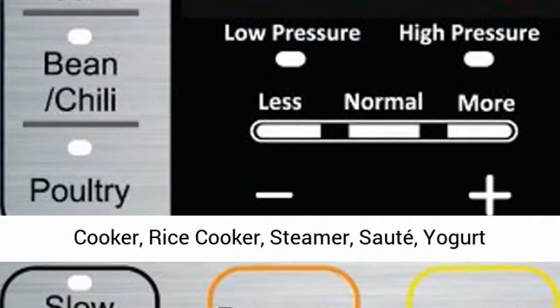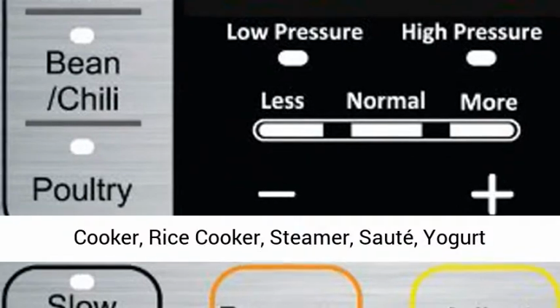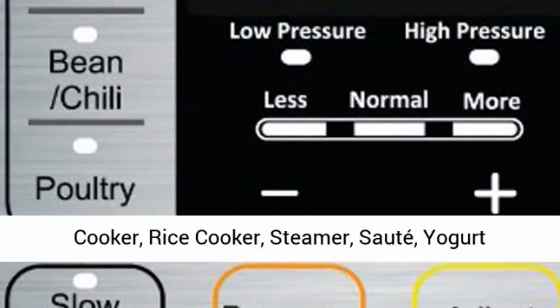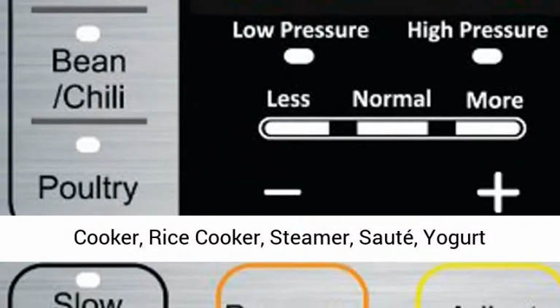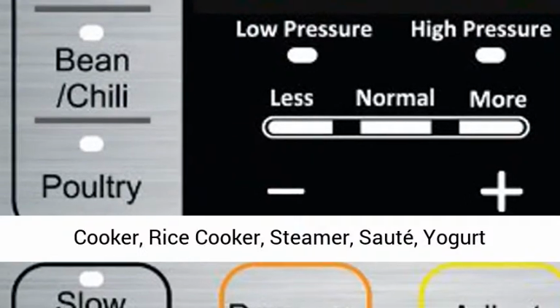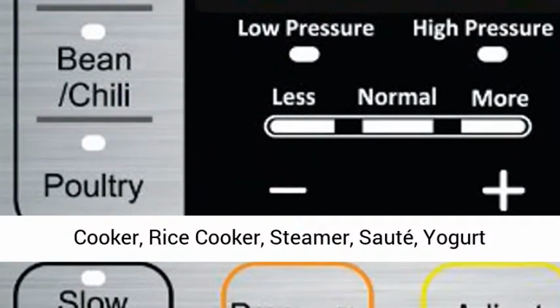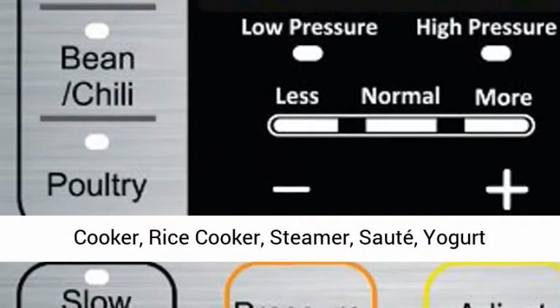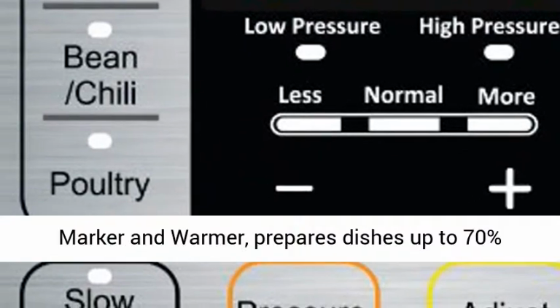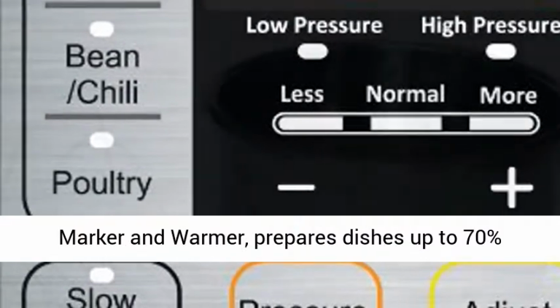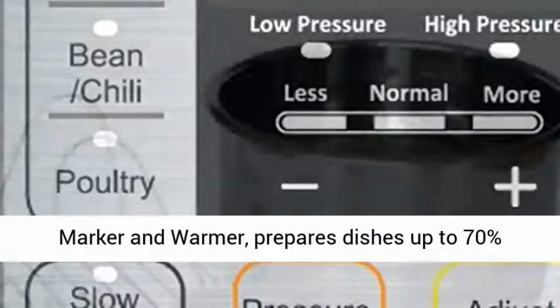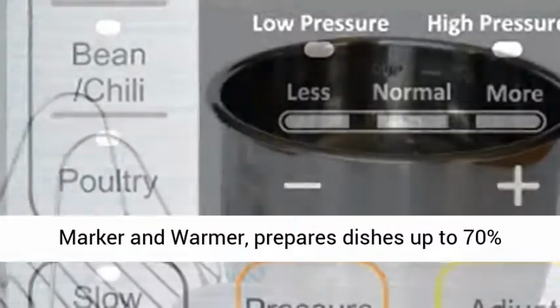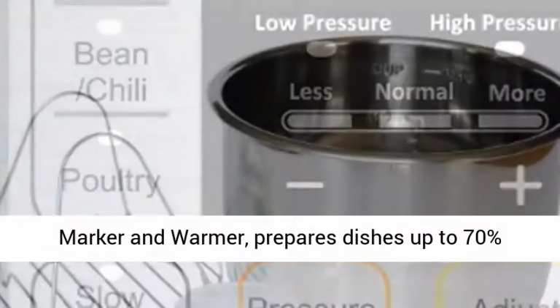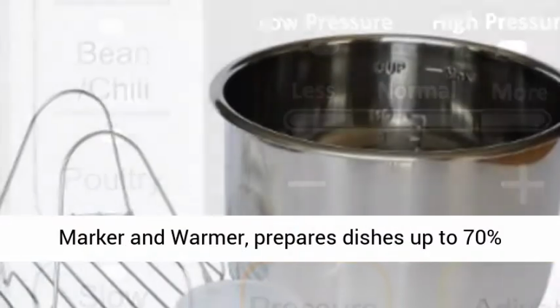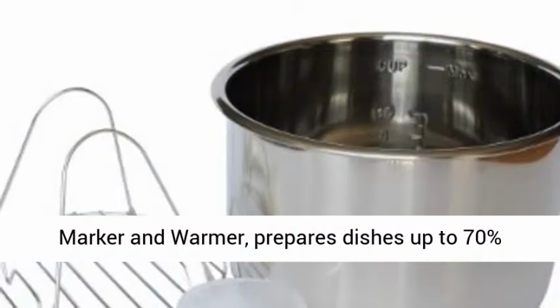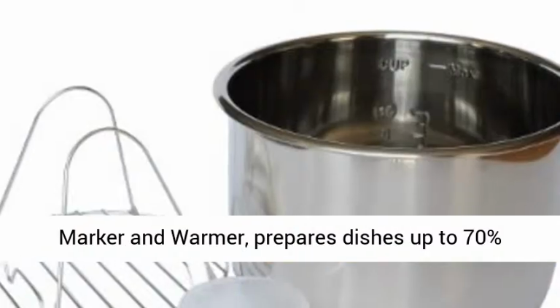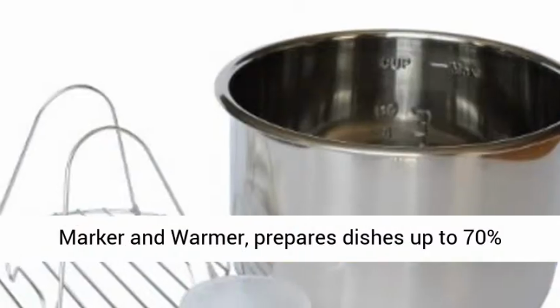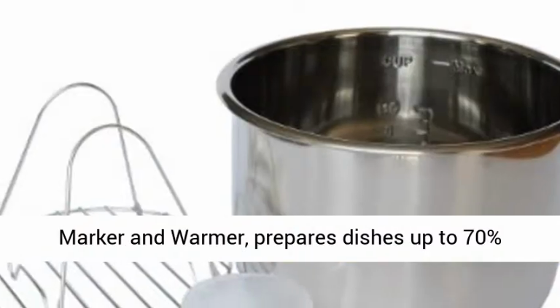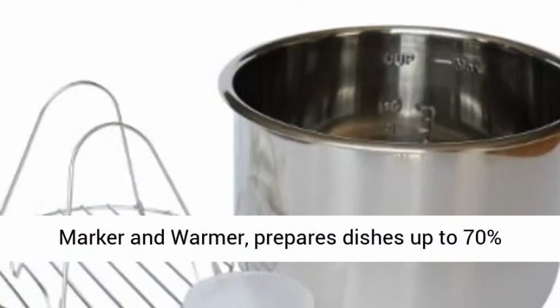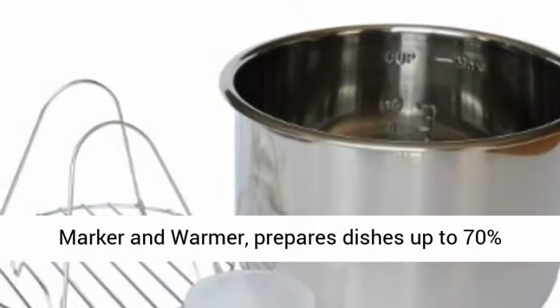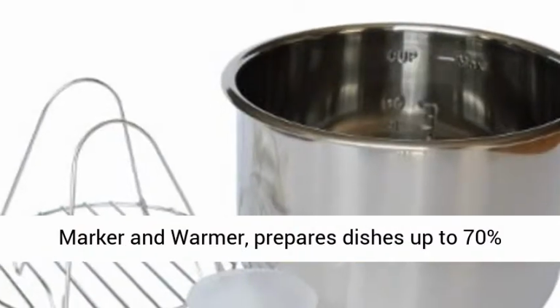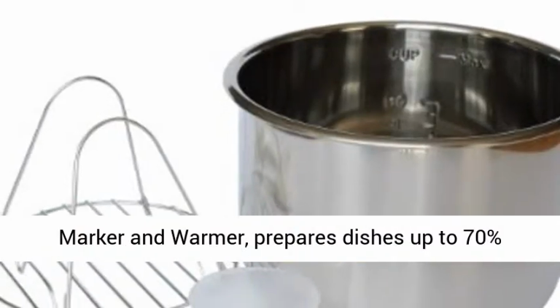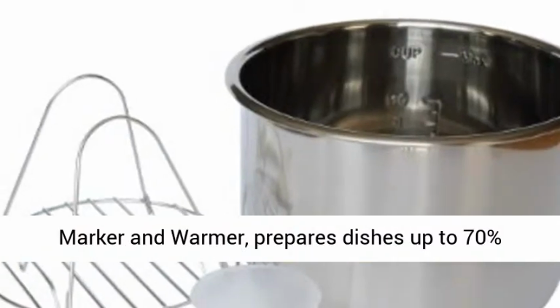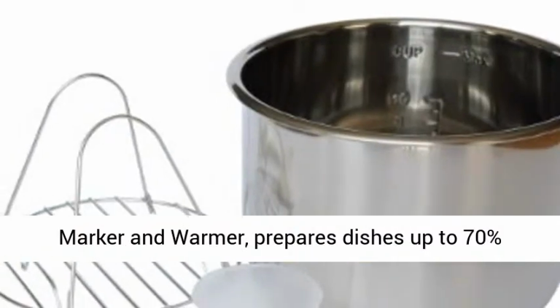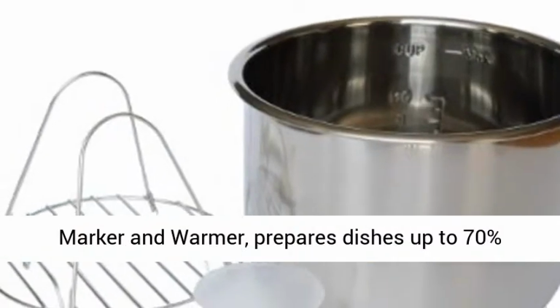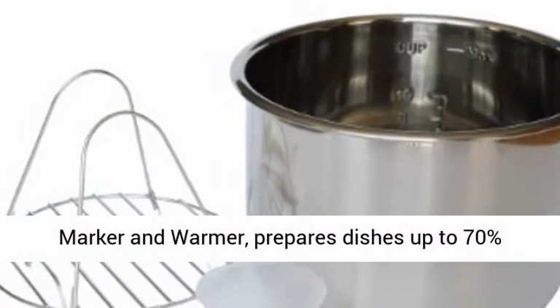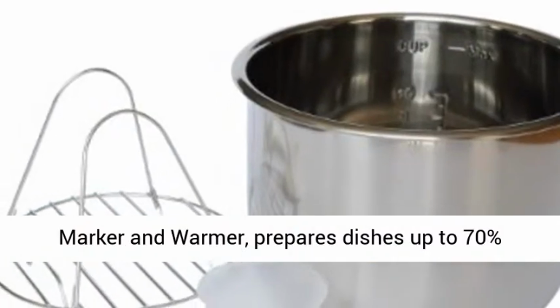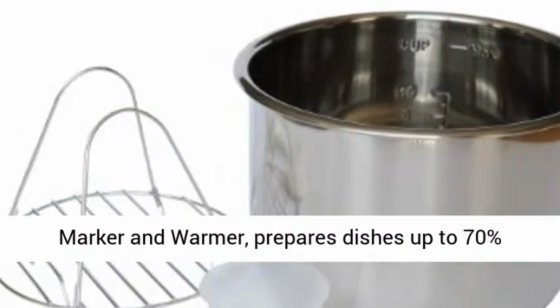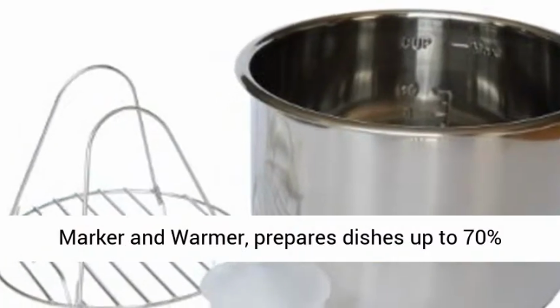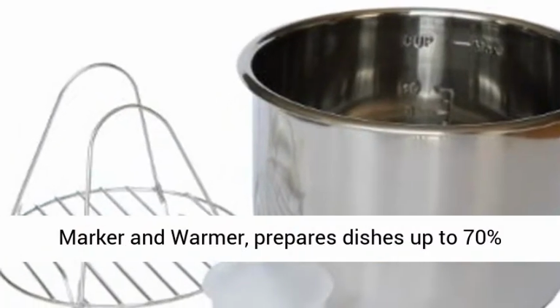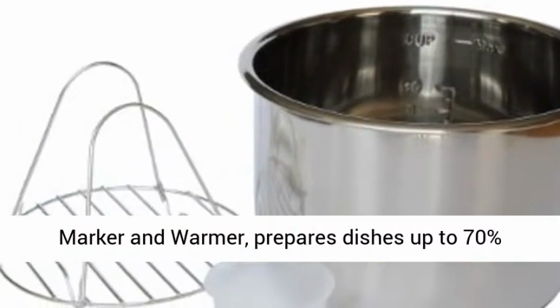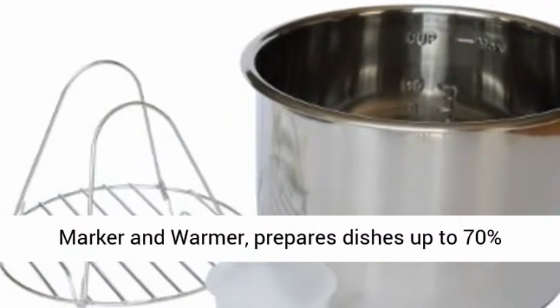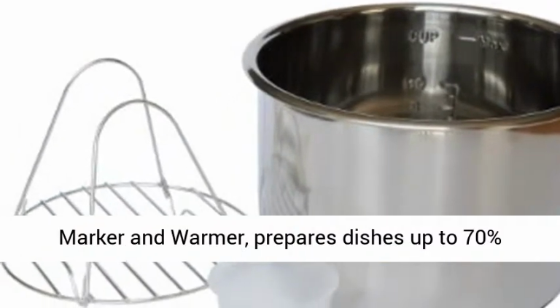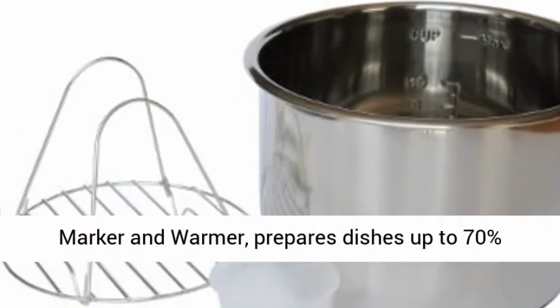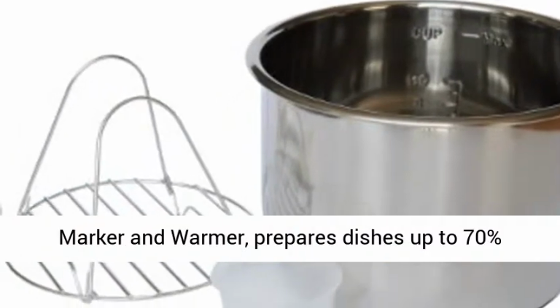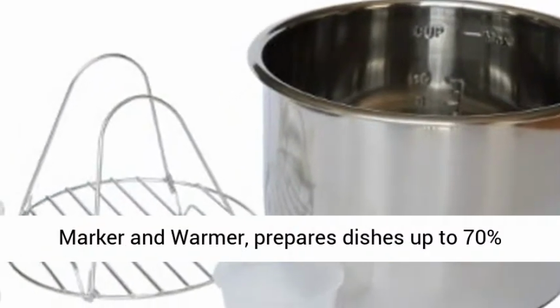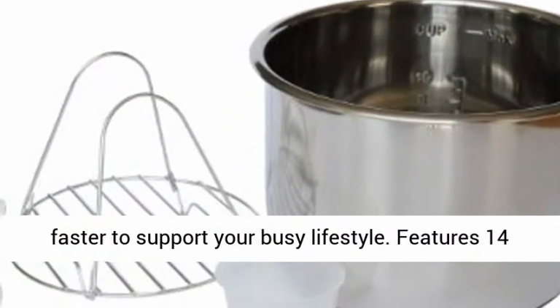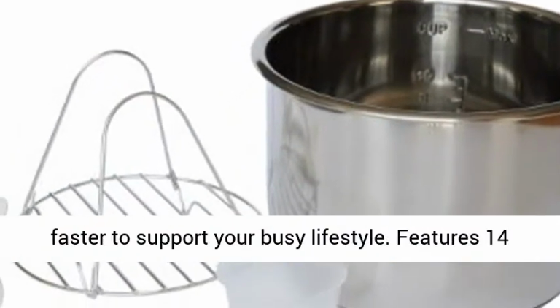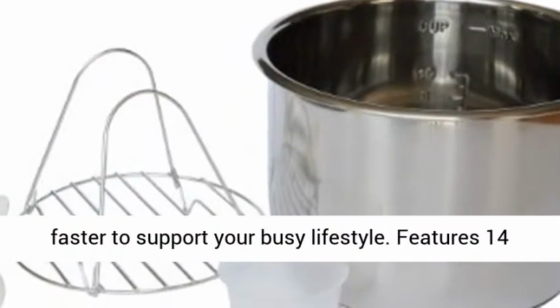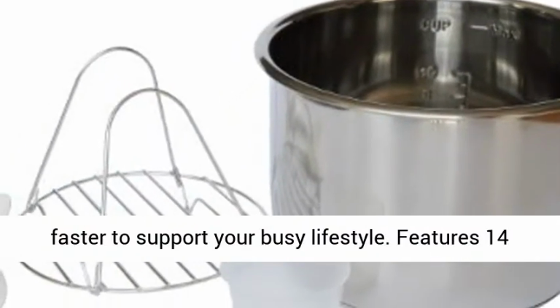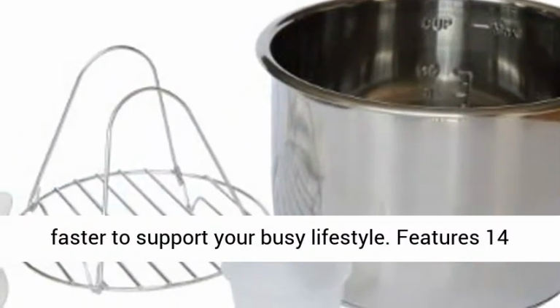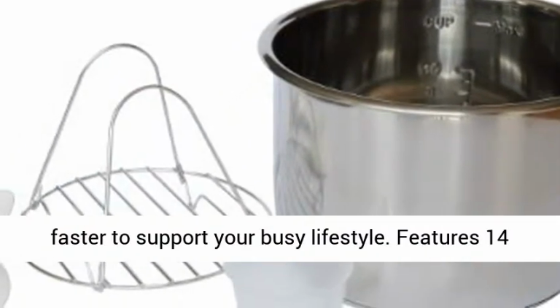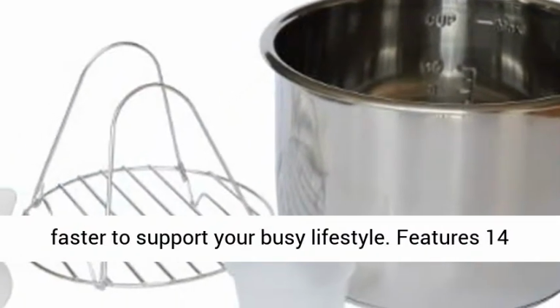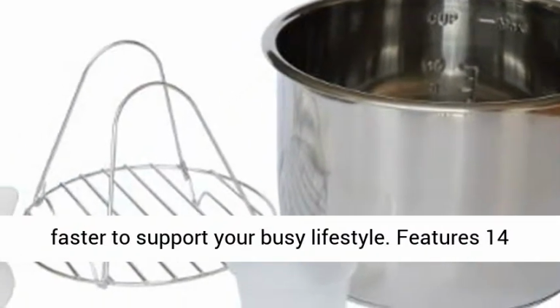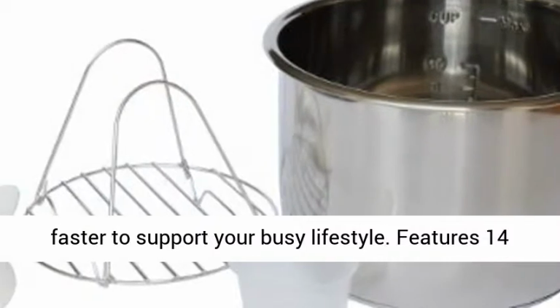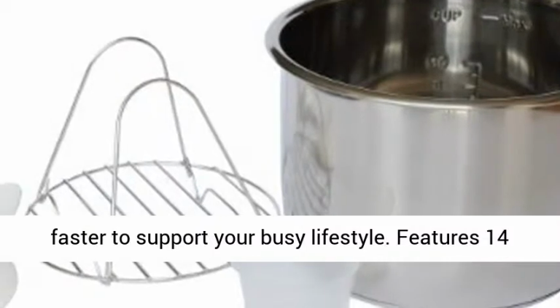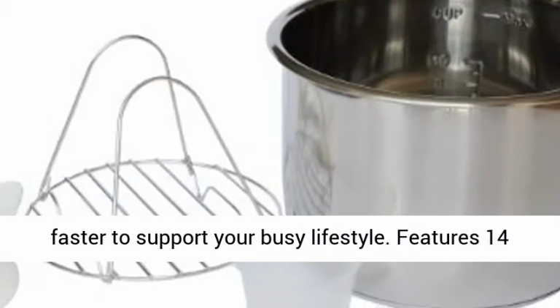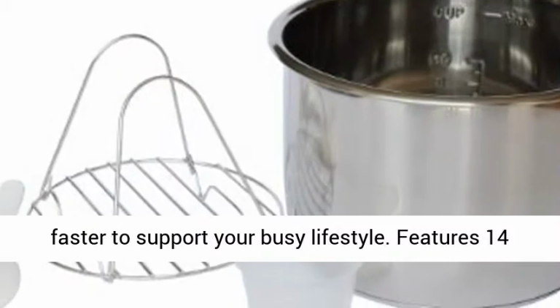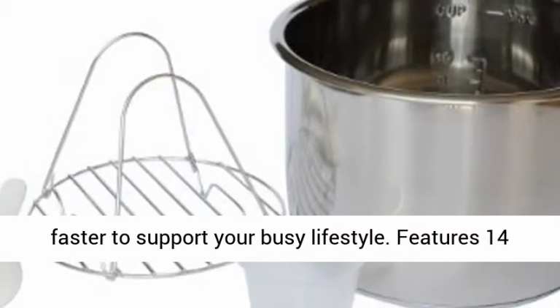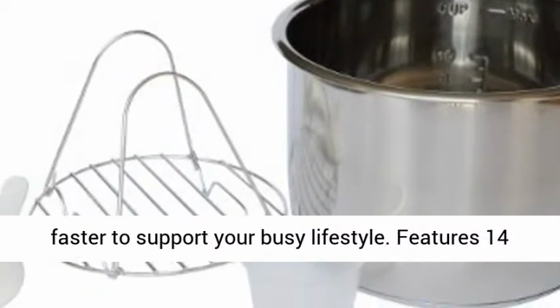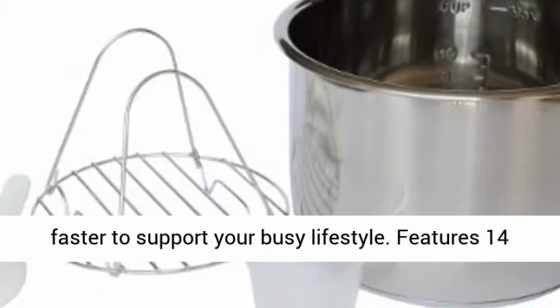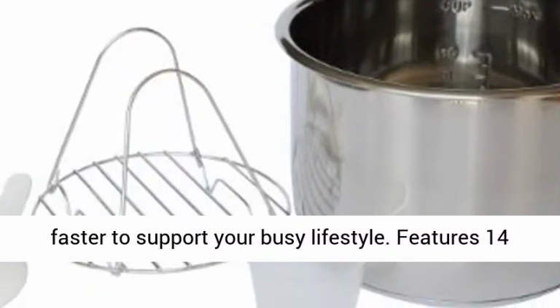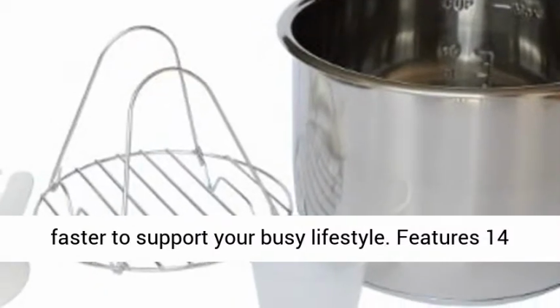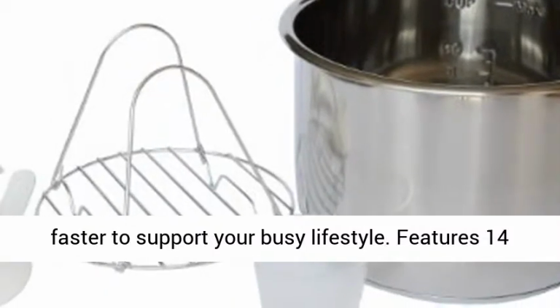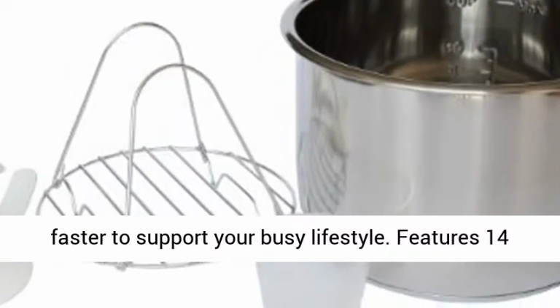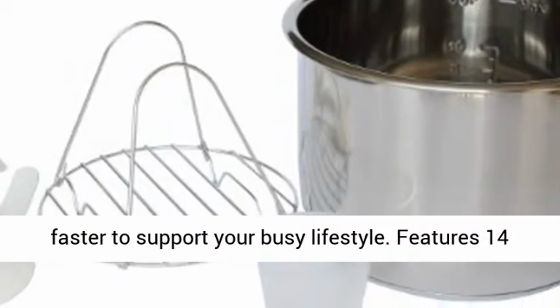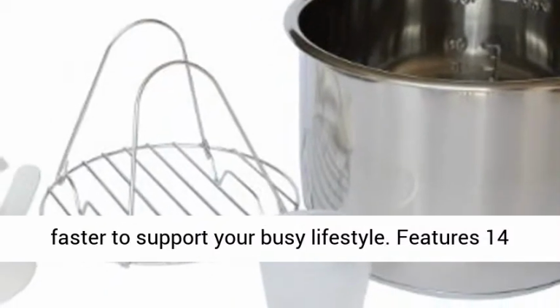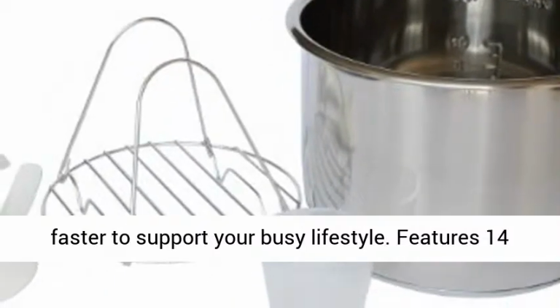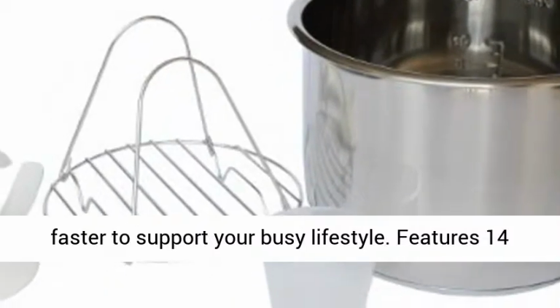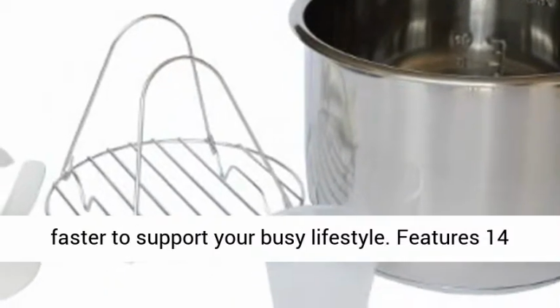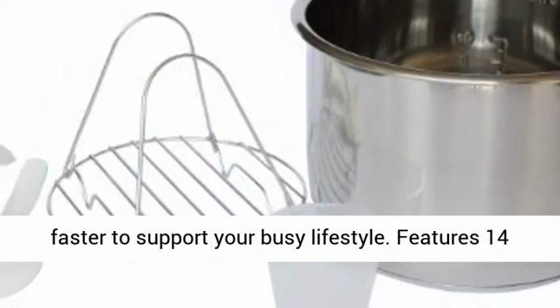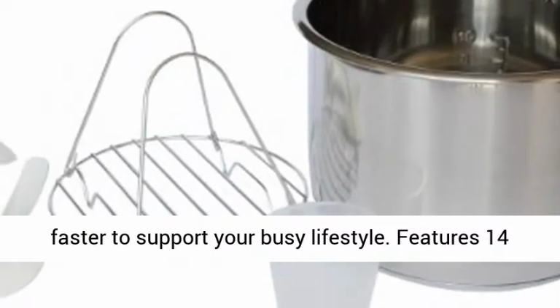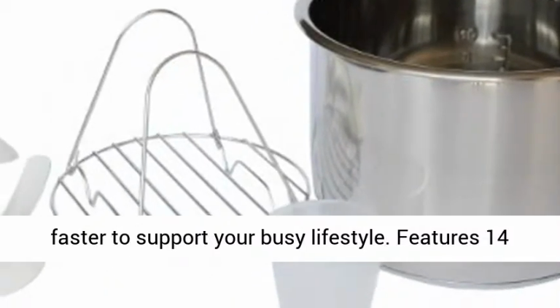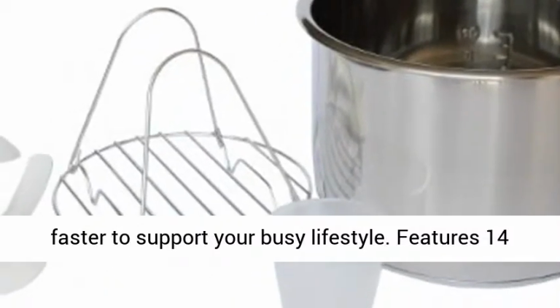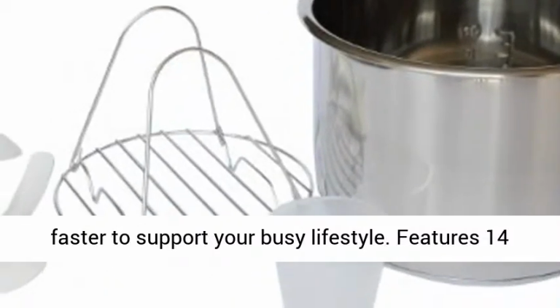steamer, saute, yogurt maker and warmer — and prepares dishes up to 70% faster to support your busy lifestyle.